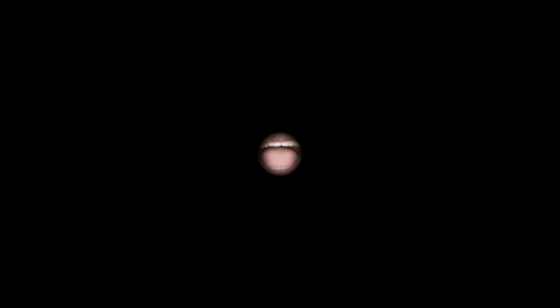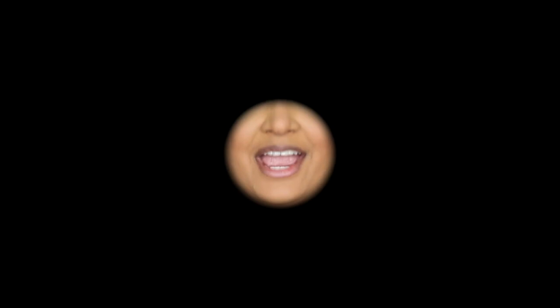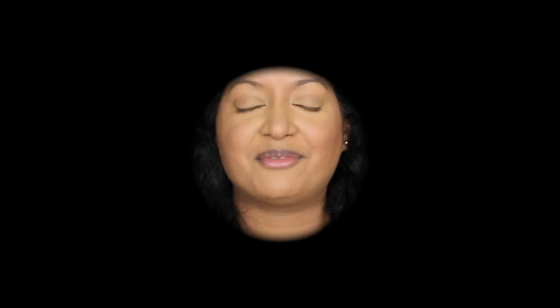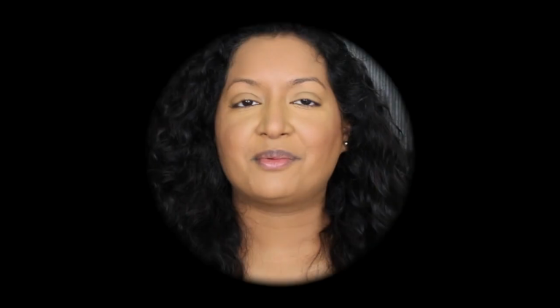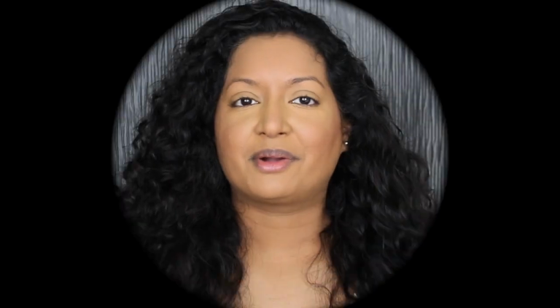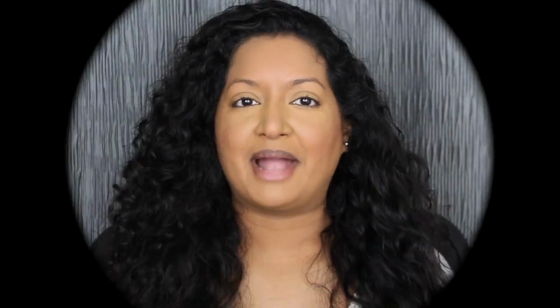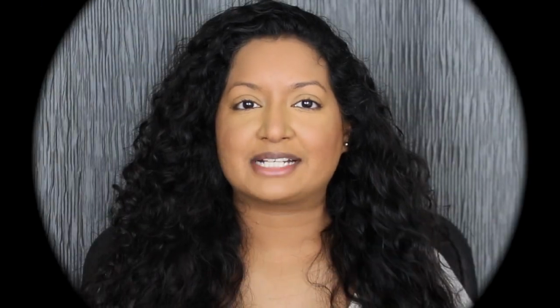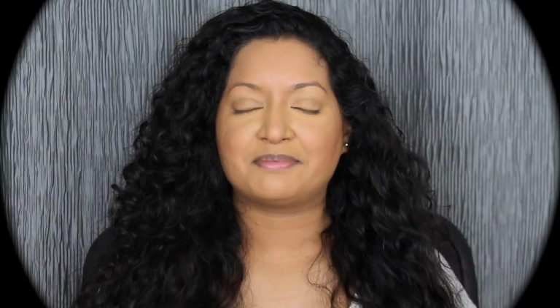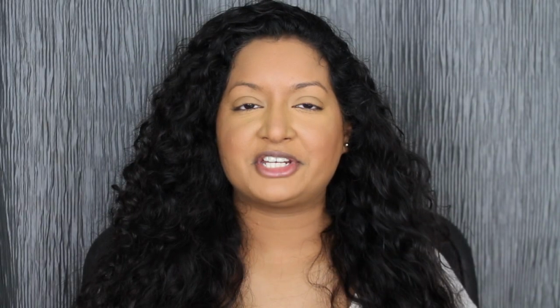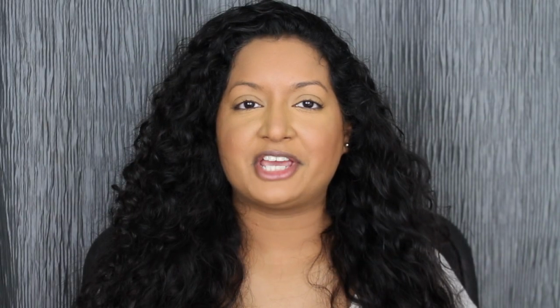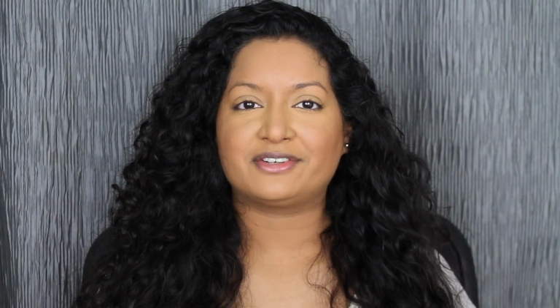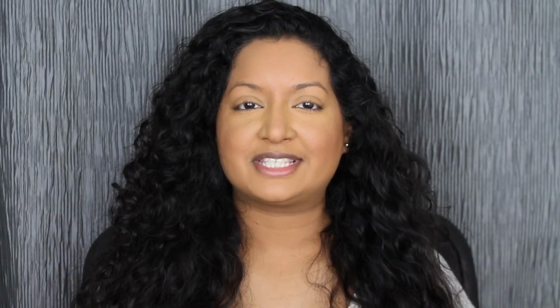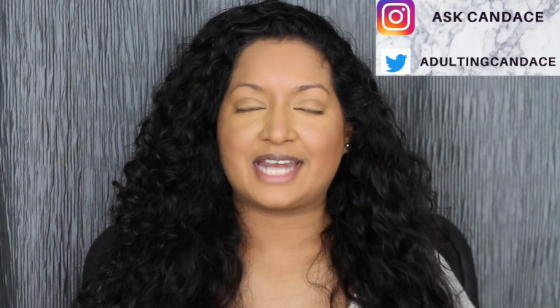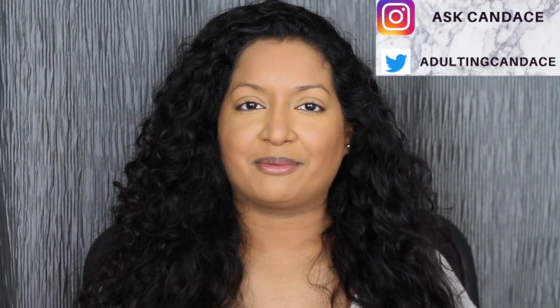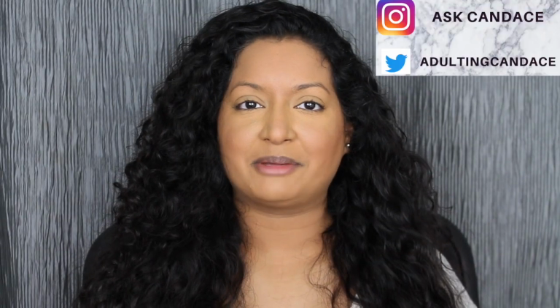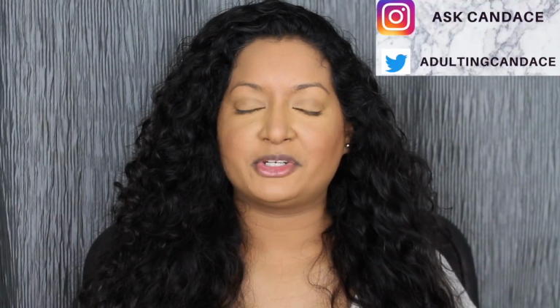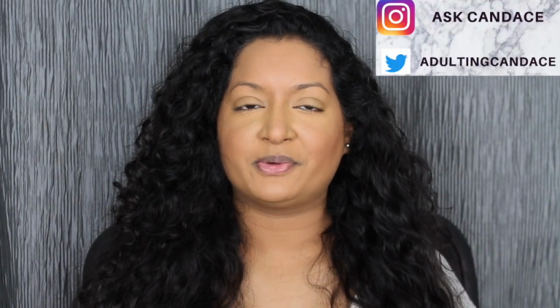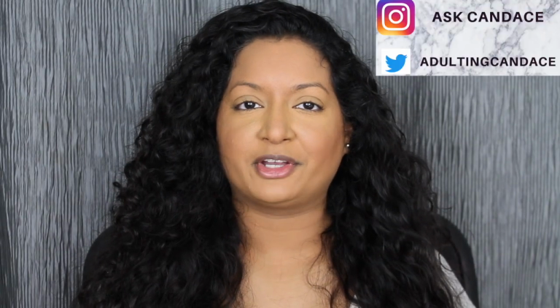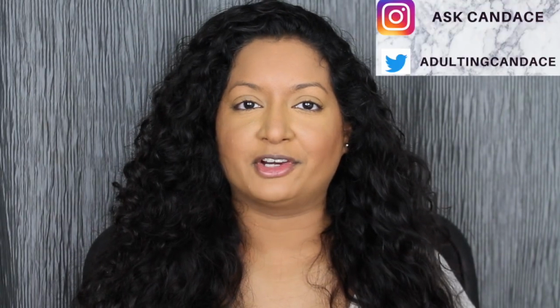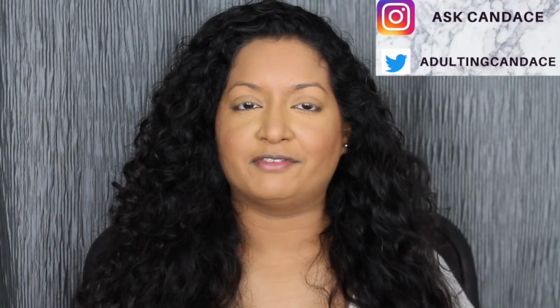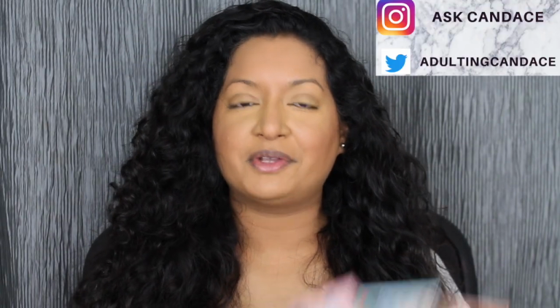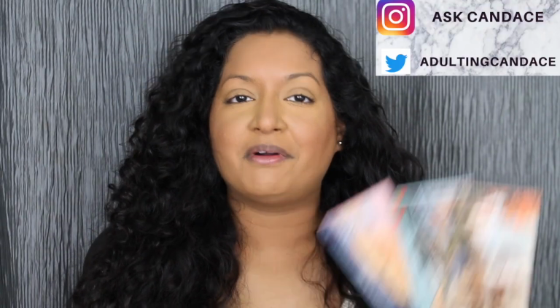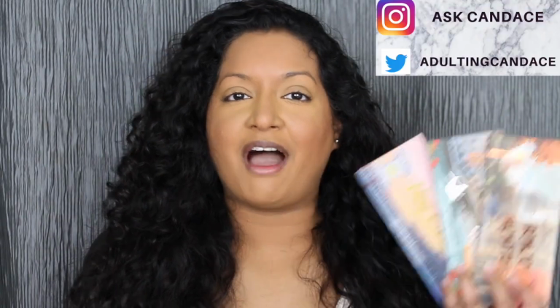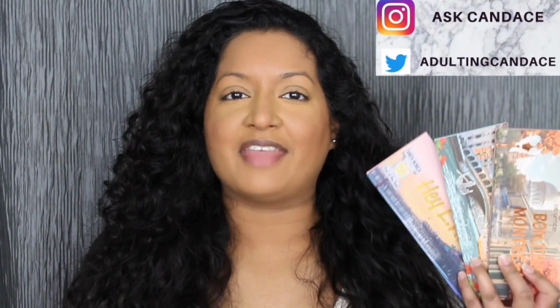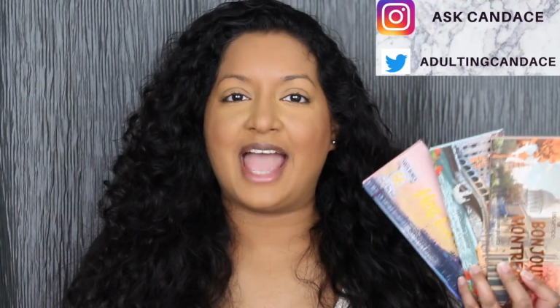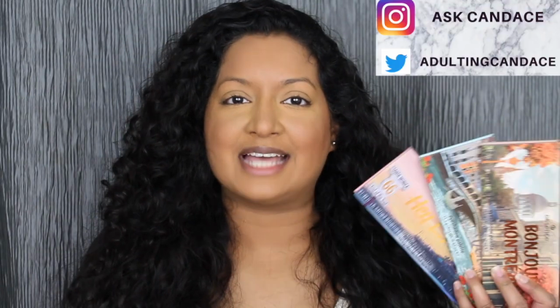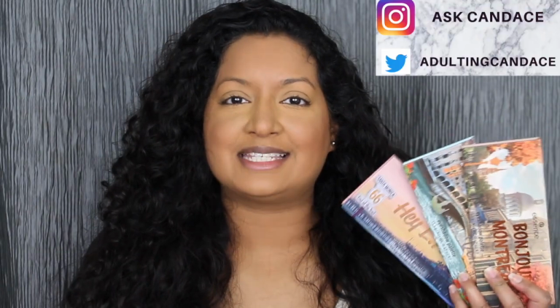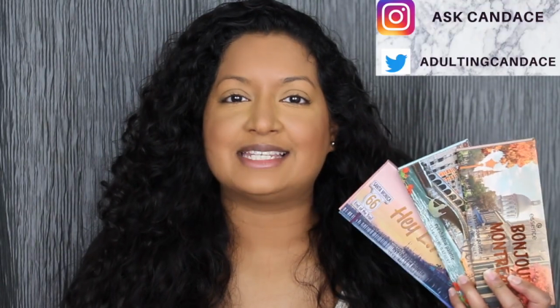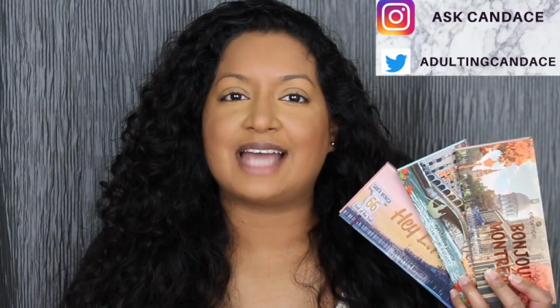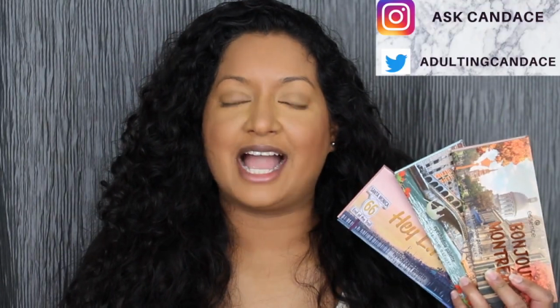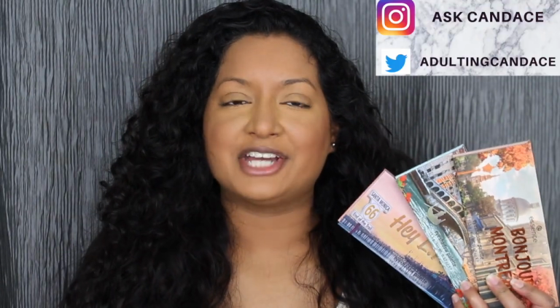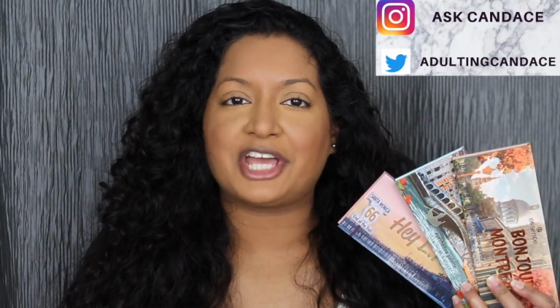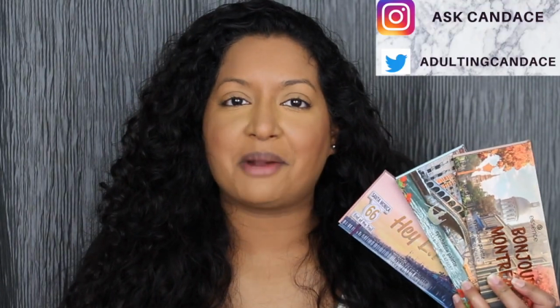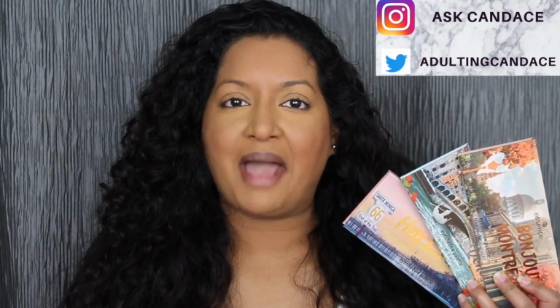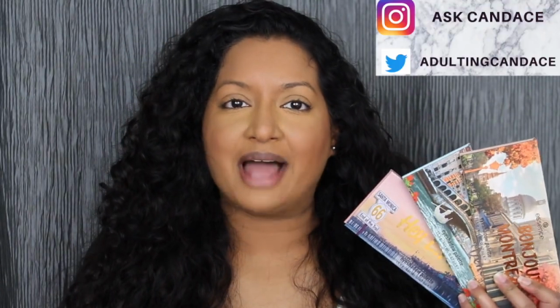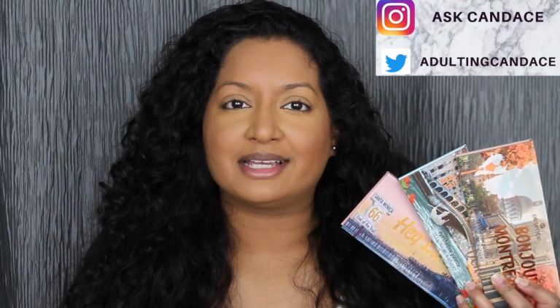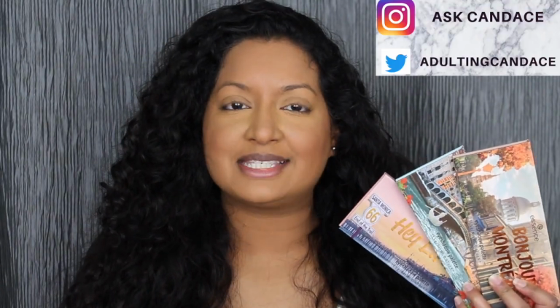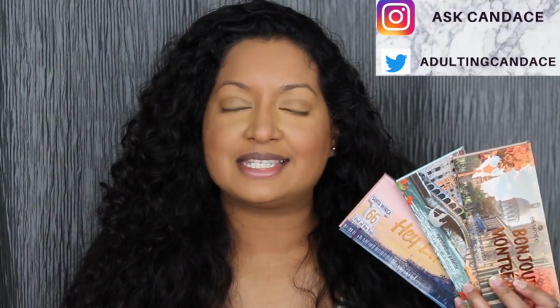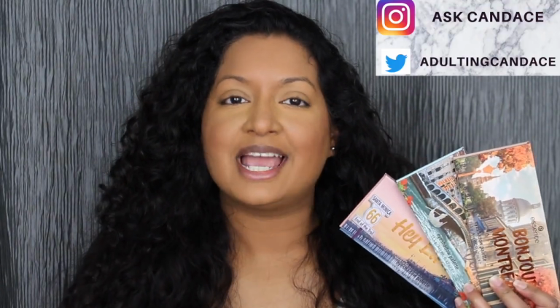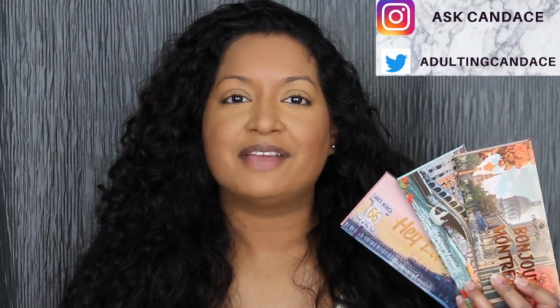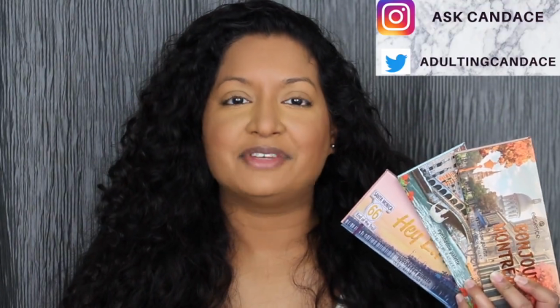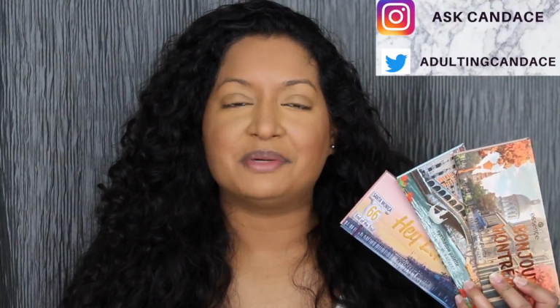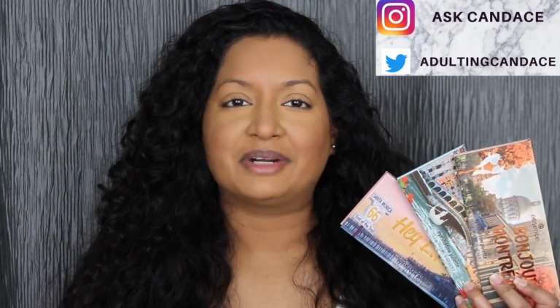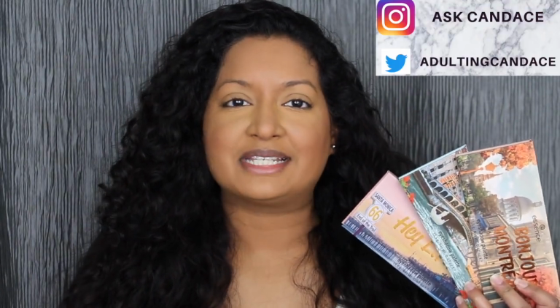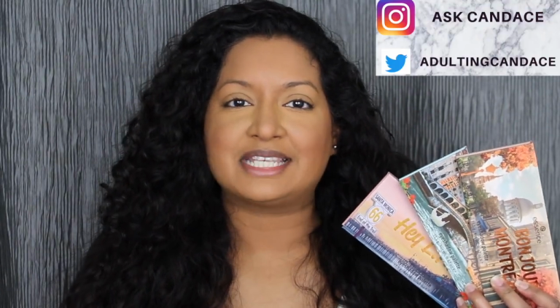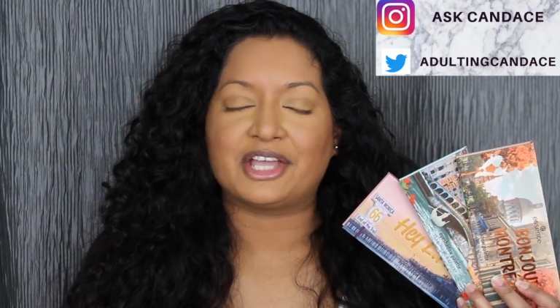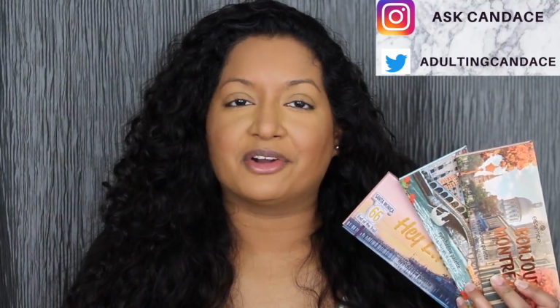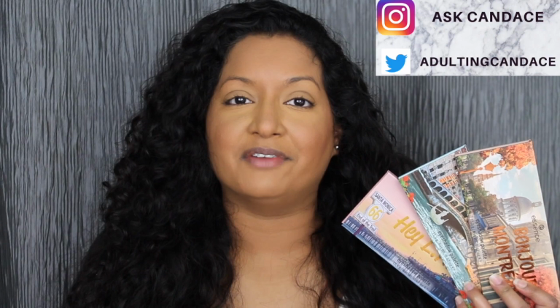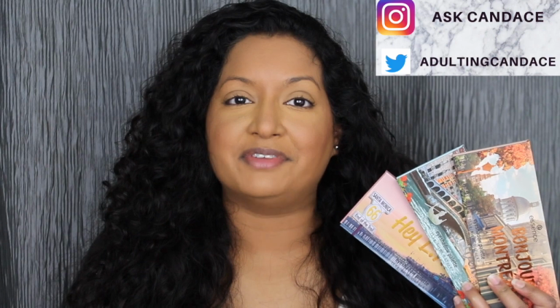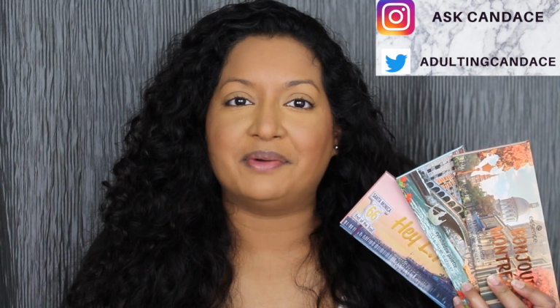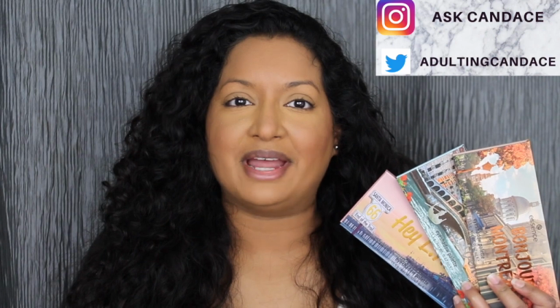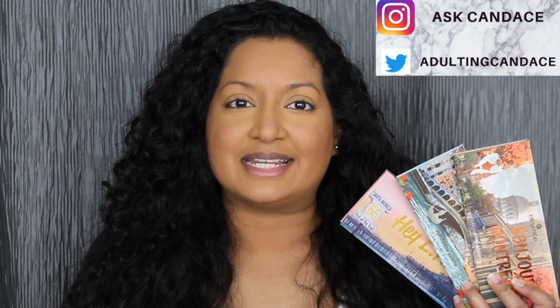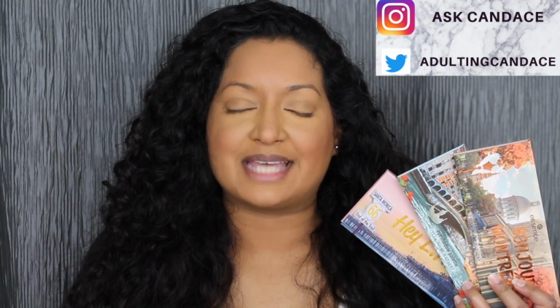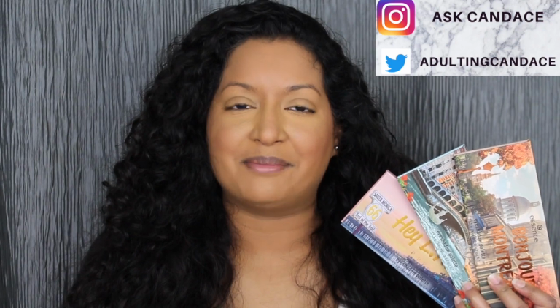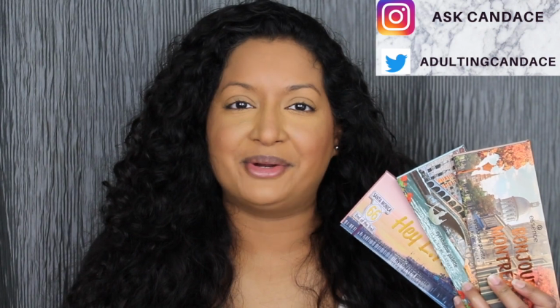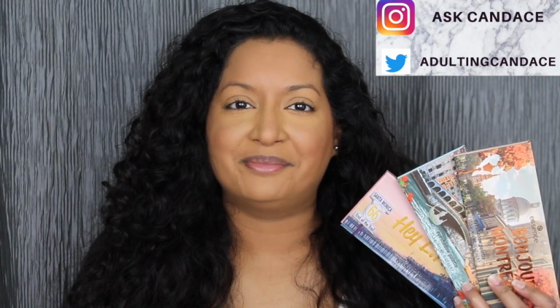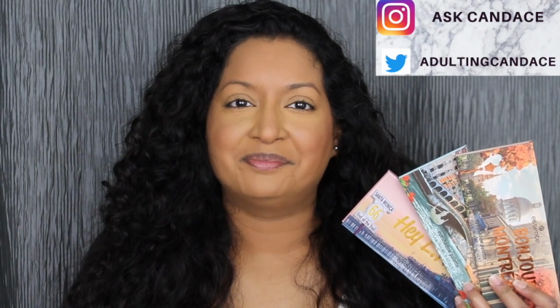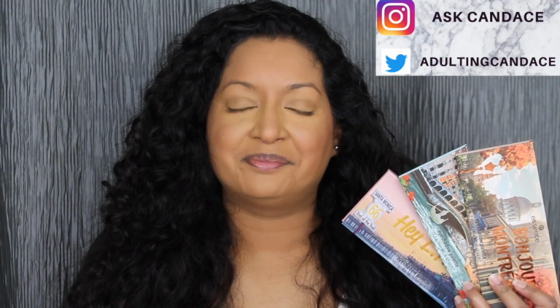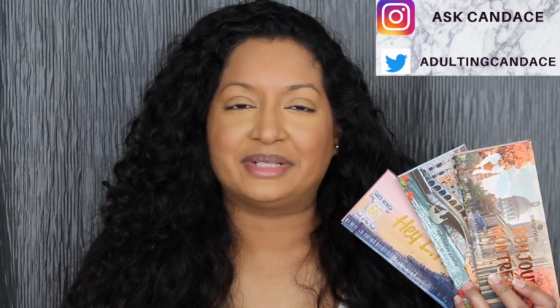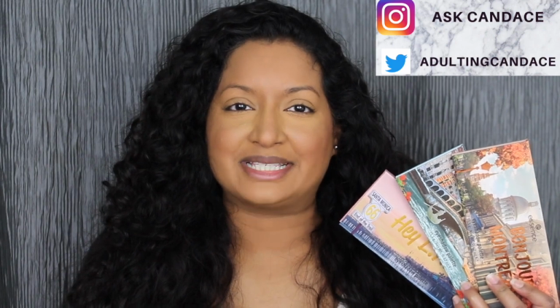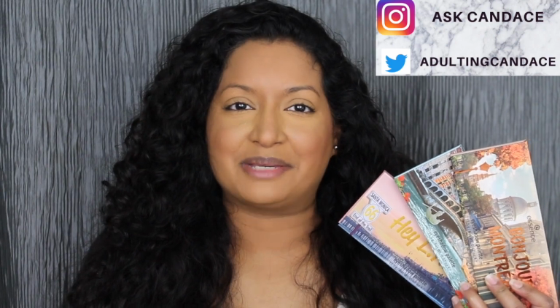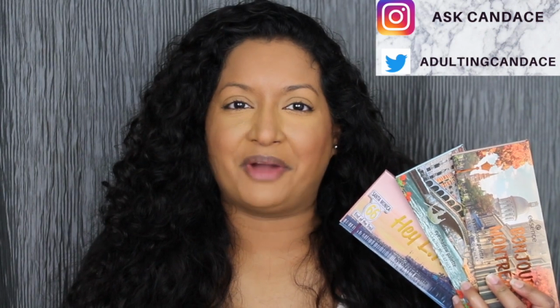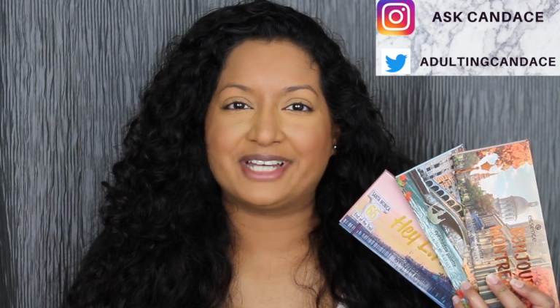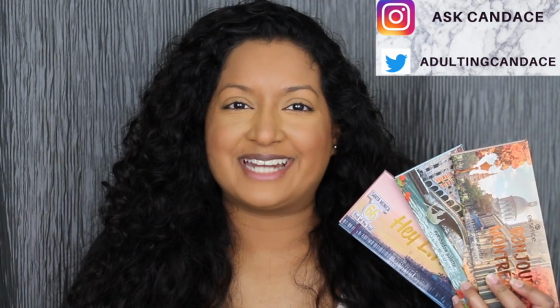Hi everyone, welcome back to my channel. Today we're going to be doing a review on the Essence eyeshadow palettes. If you do want to see a review and a demo, please keep watching.